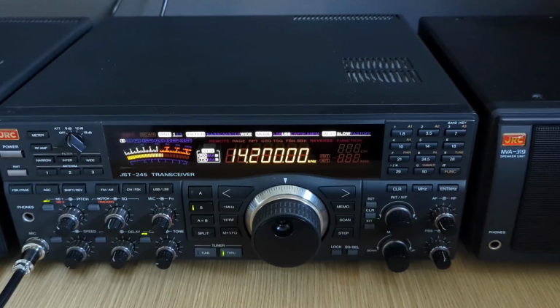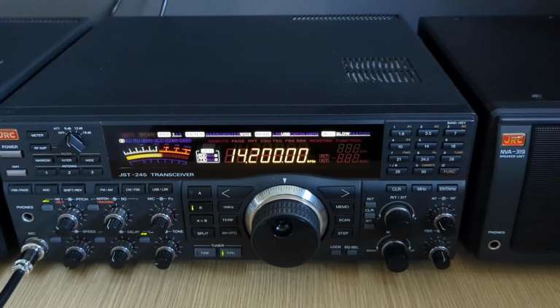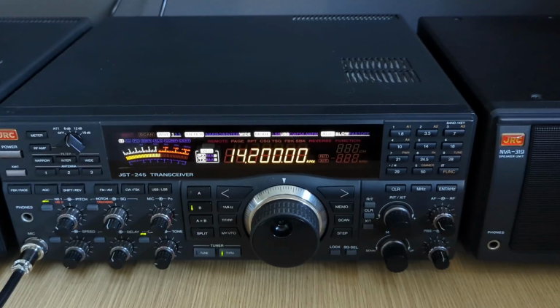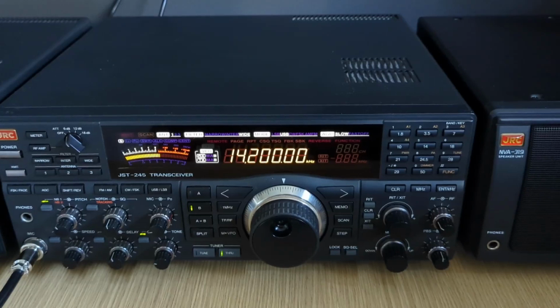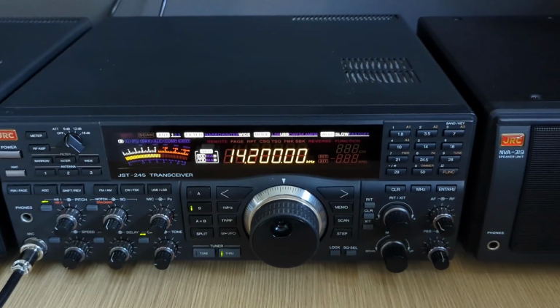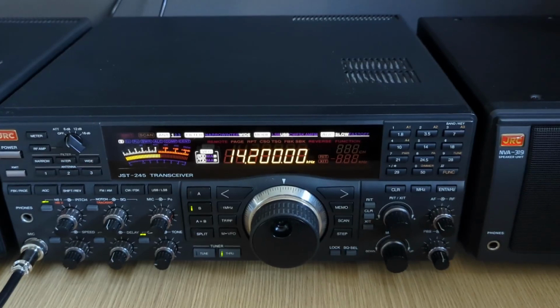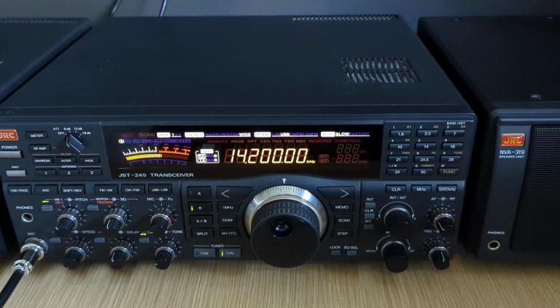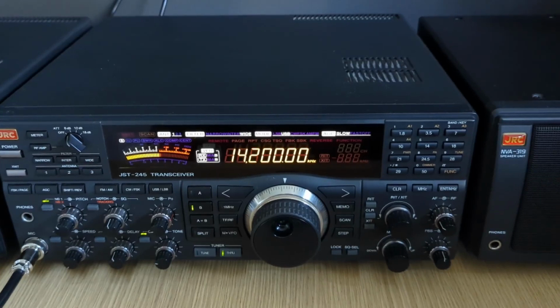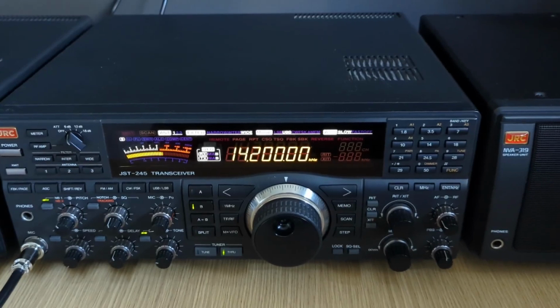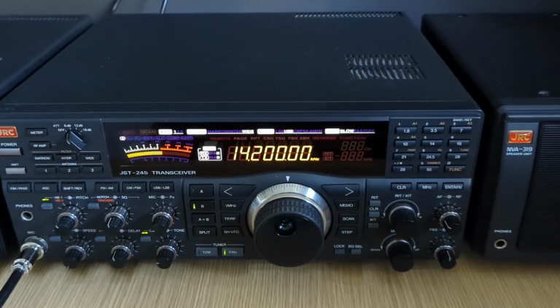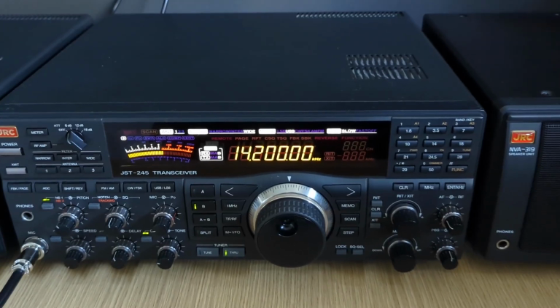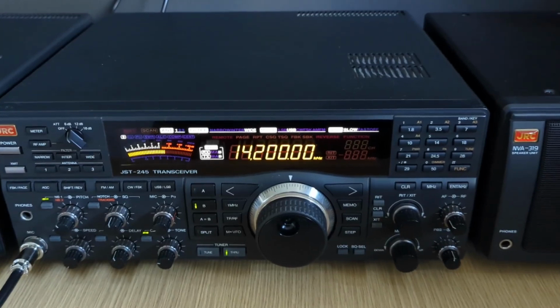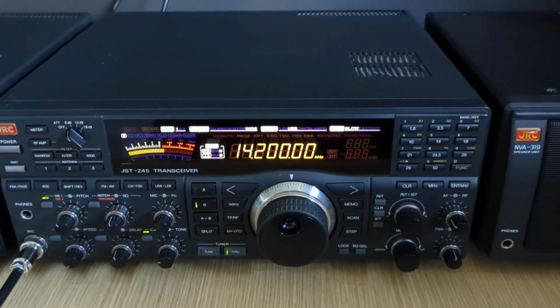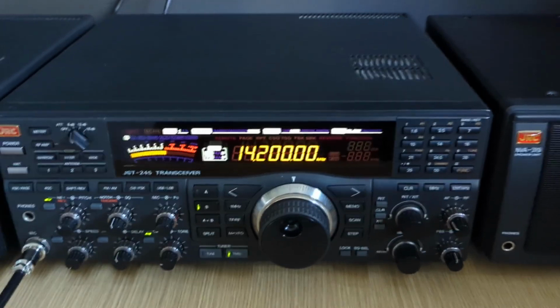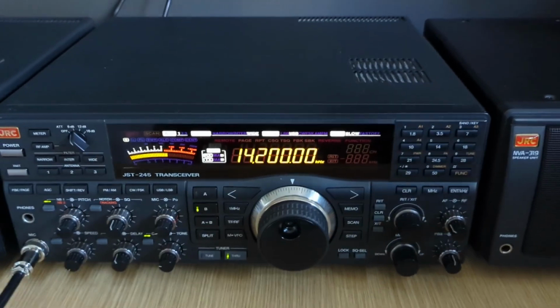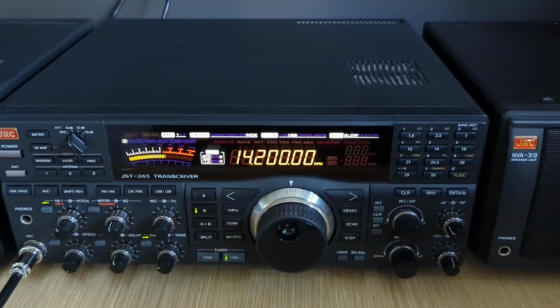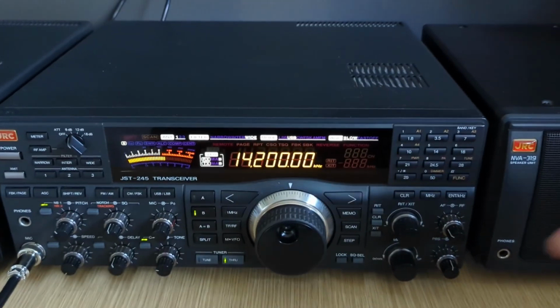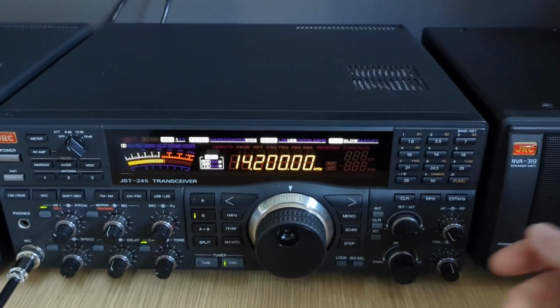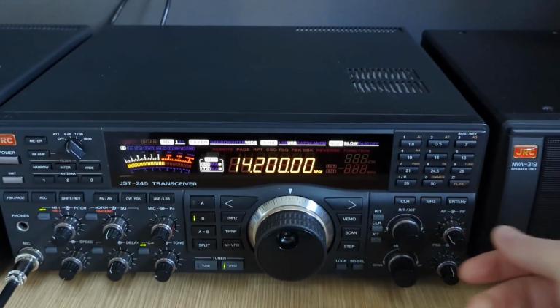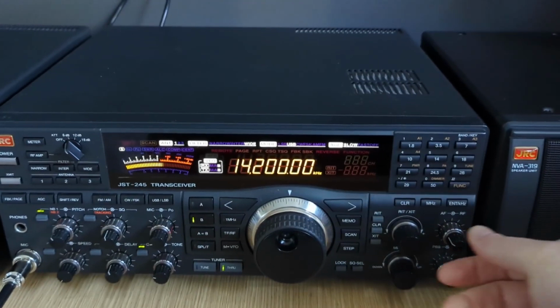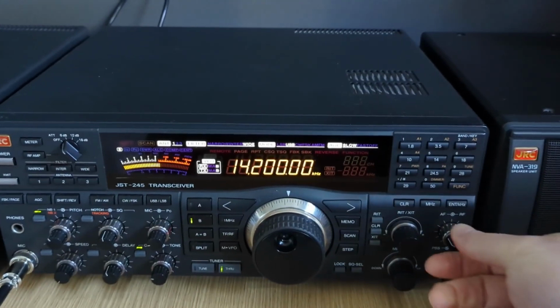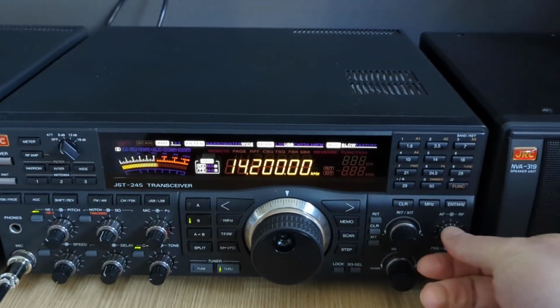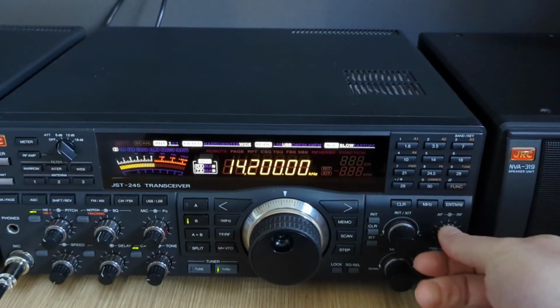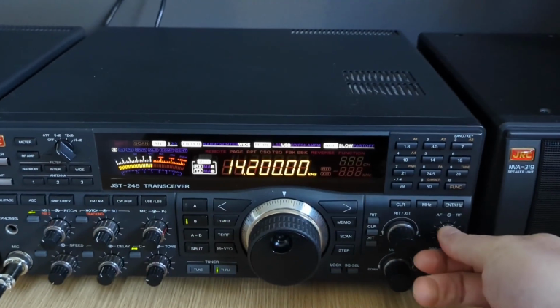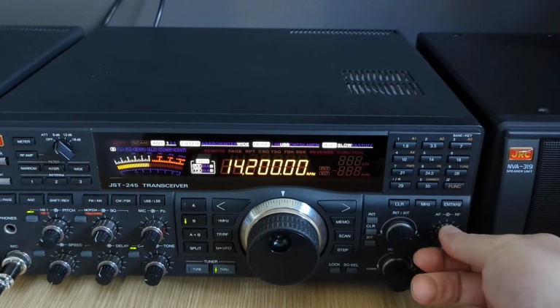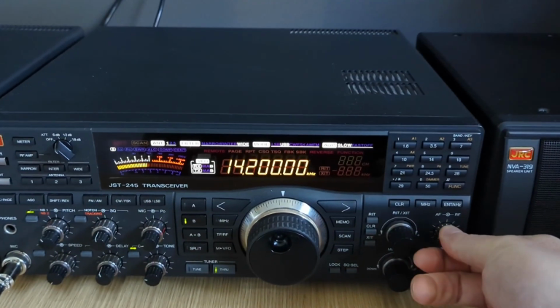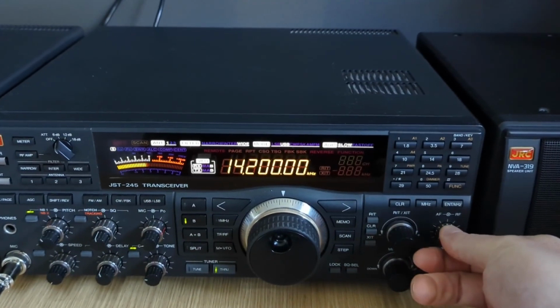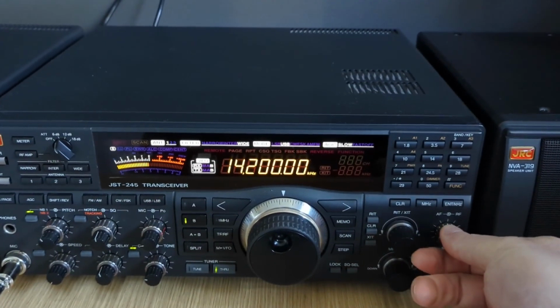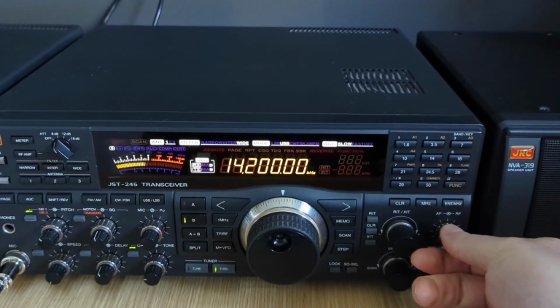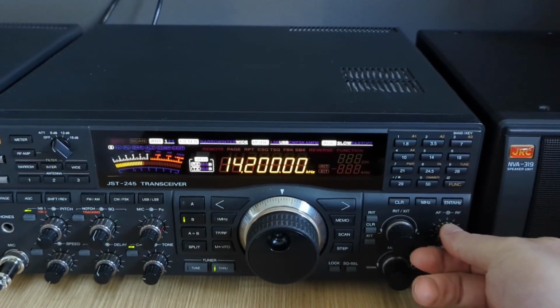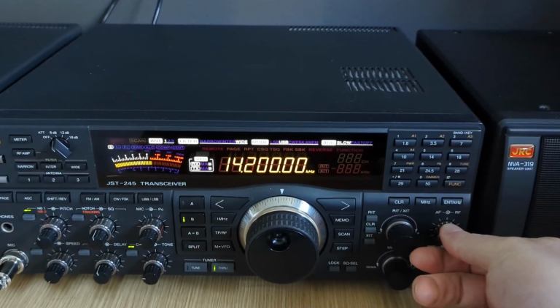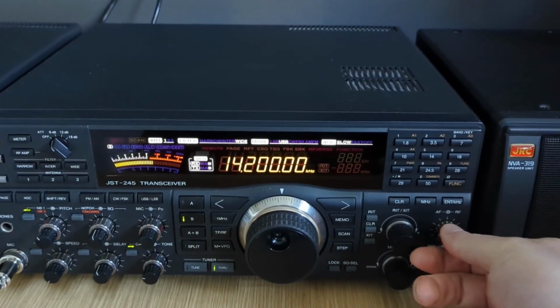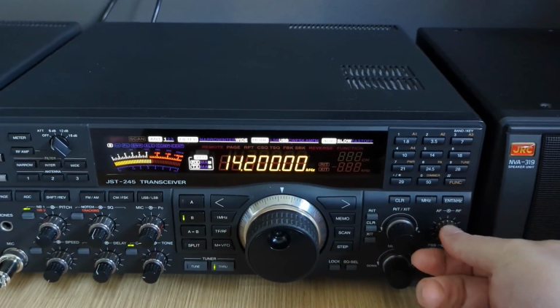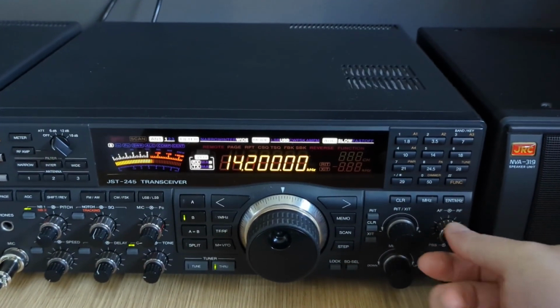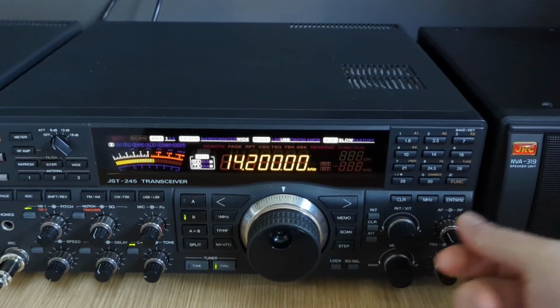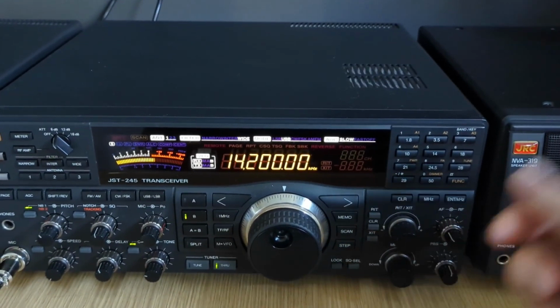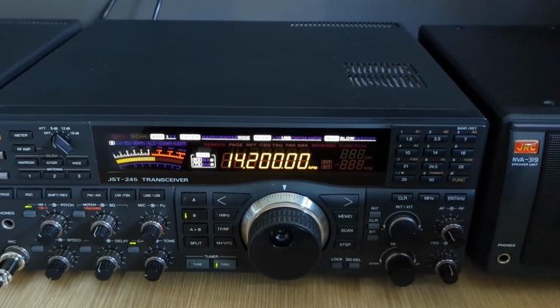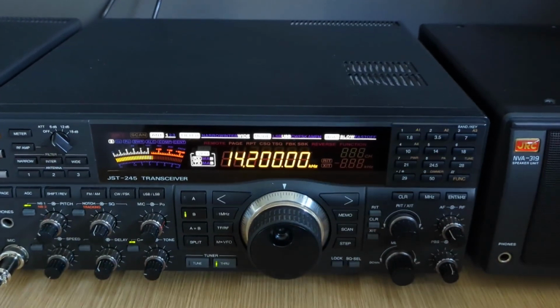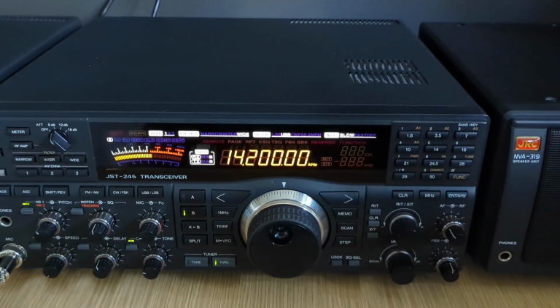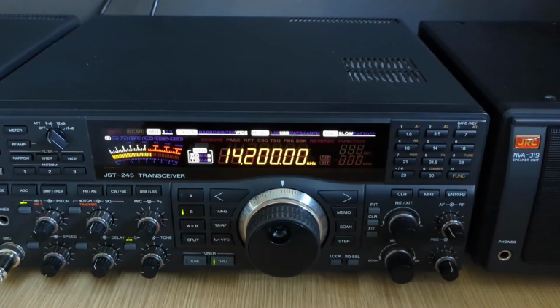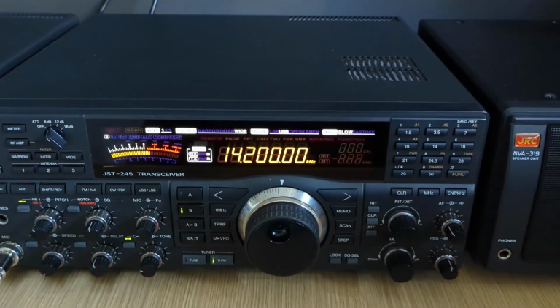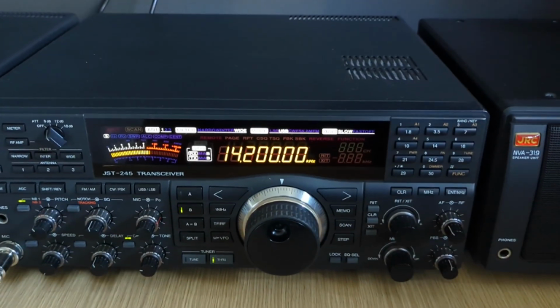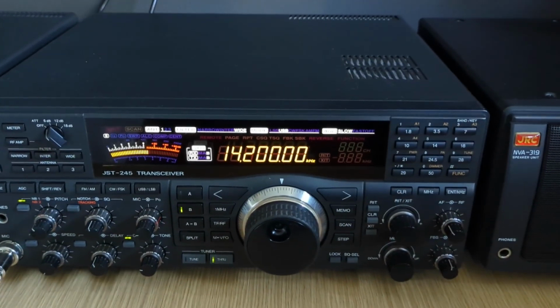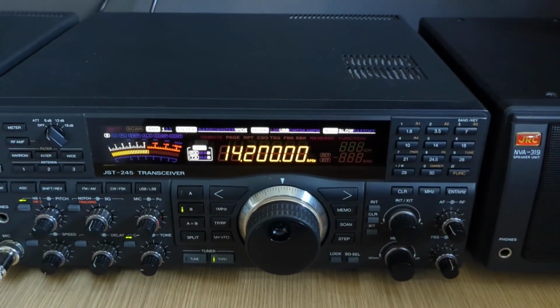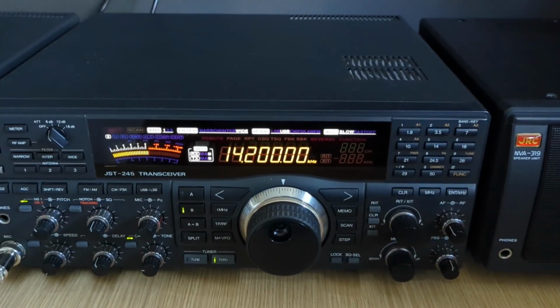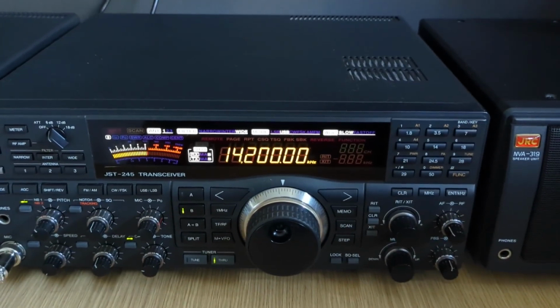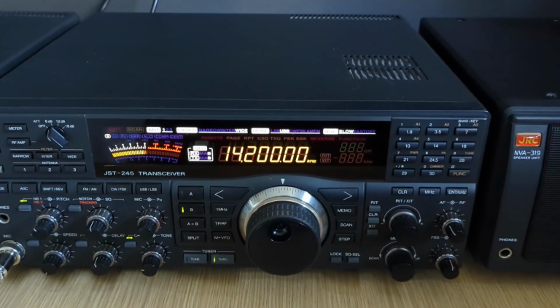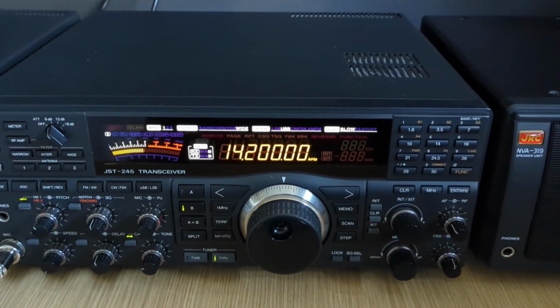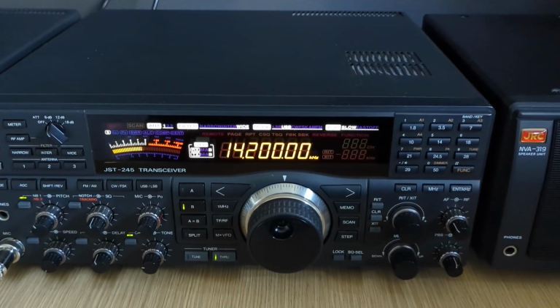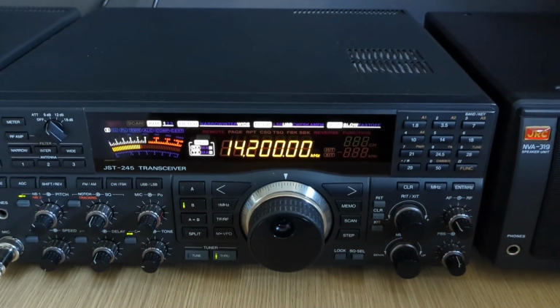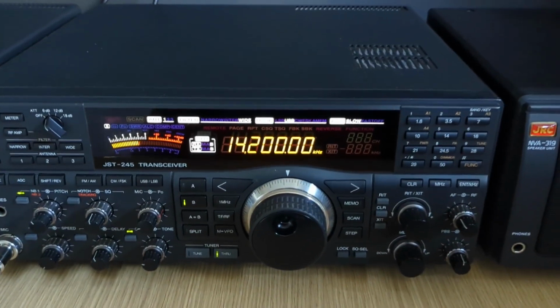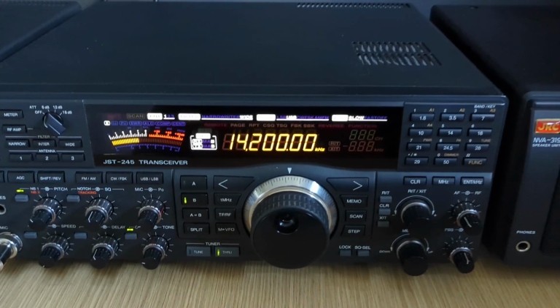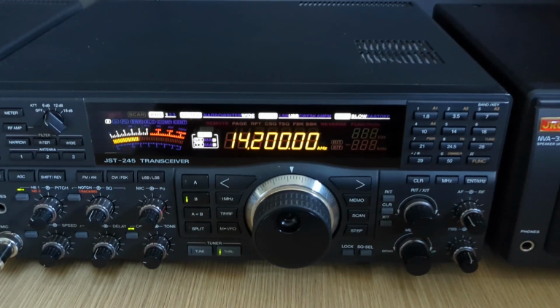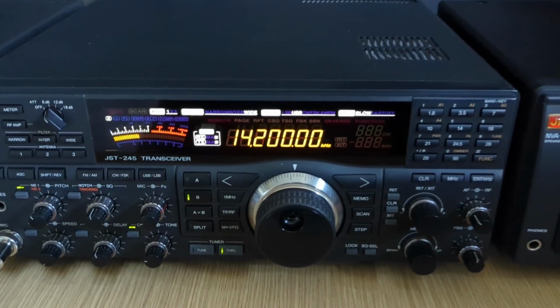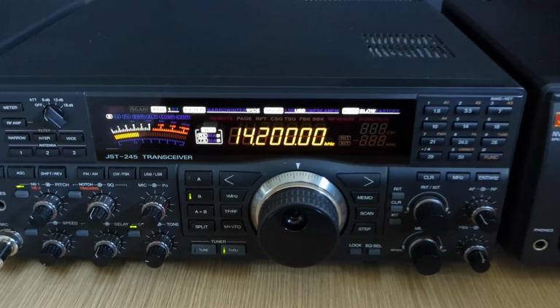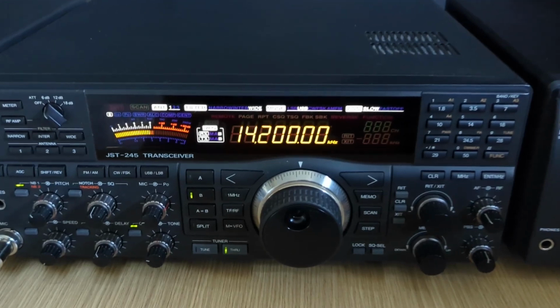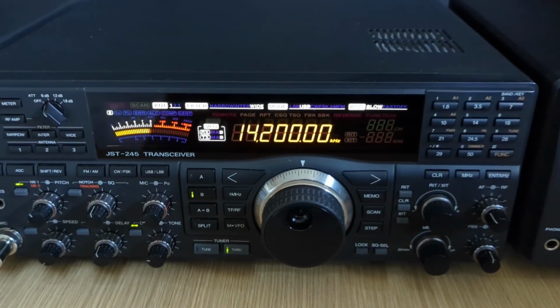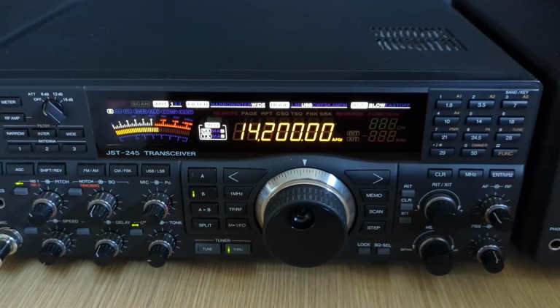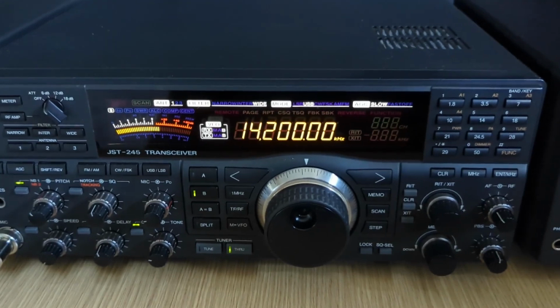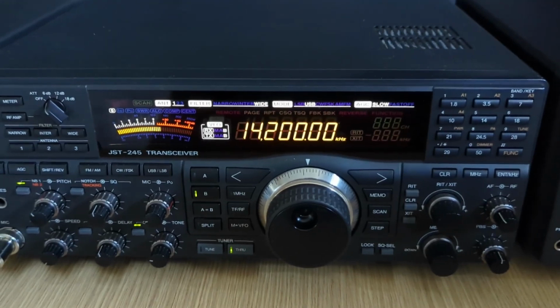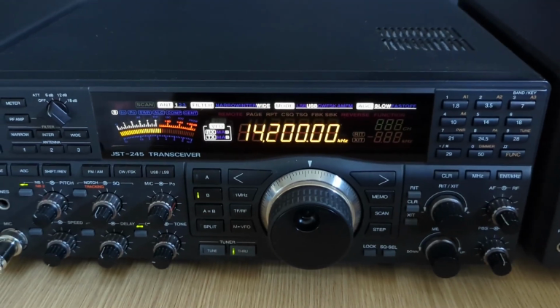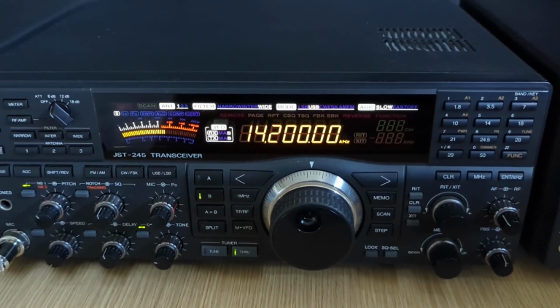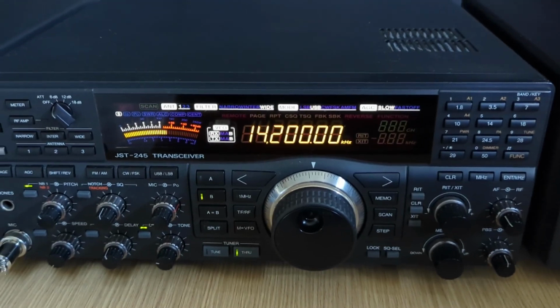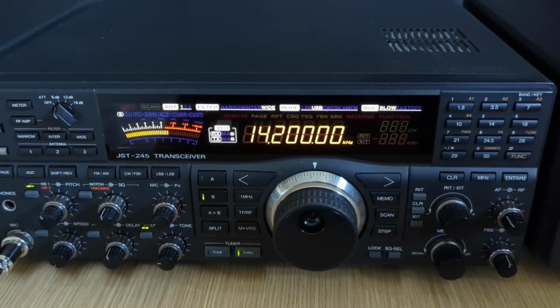Some radios are built to impress, they're built to be flashy. Well, this radio was built to command.